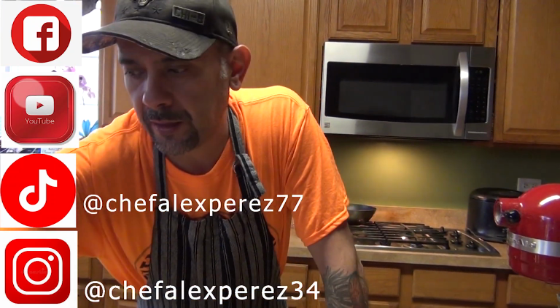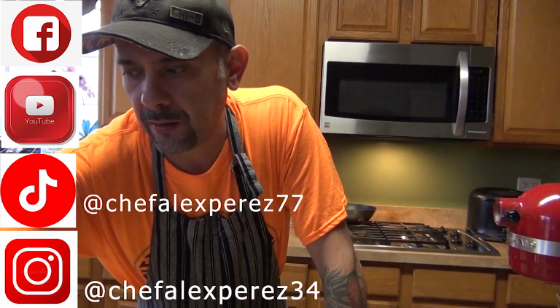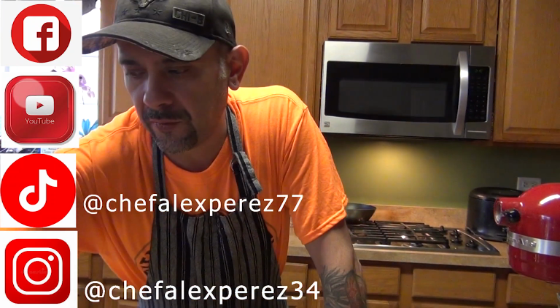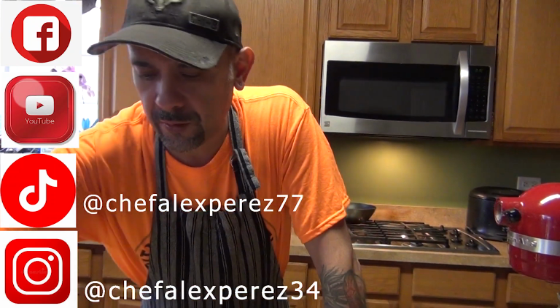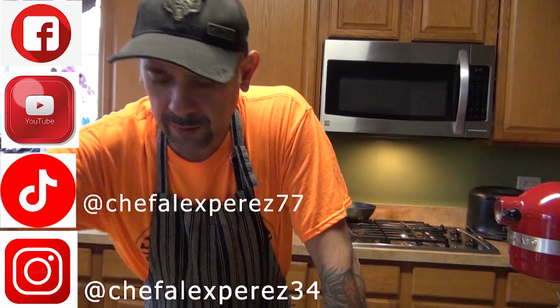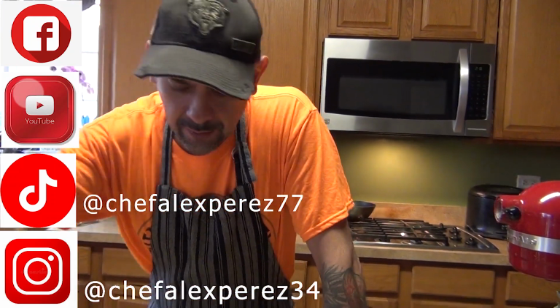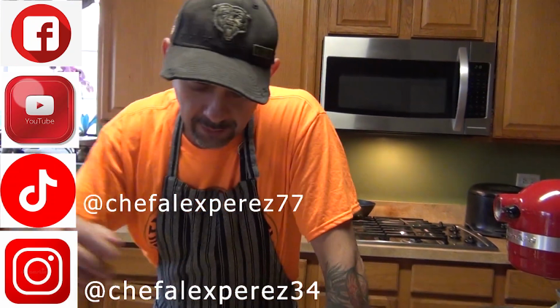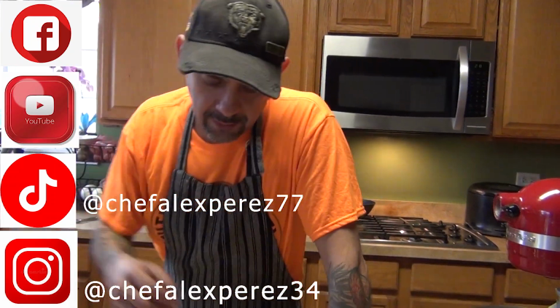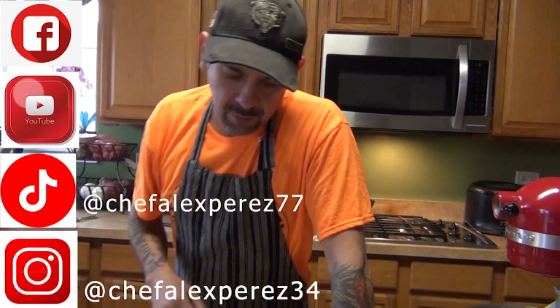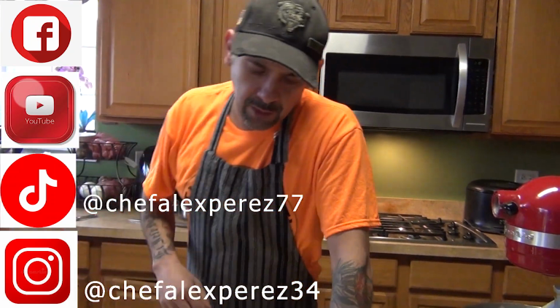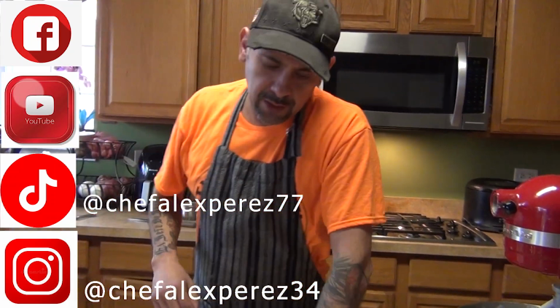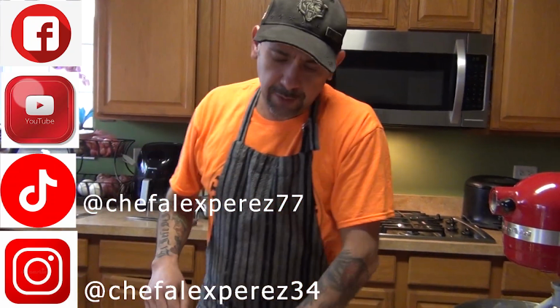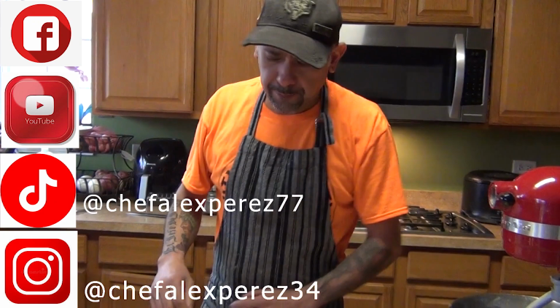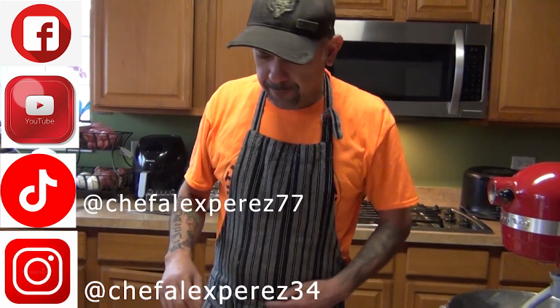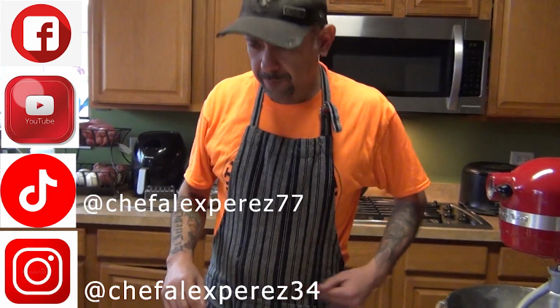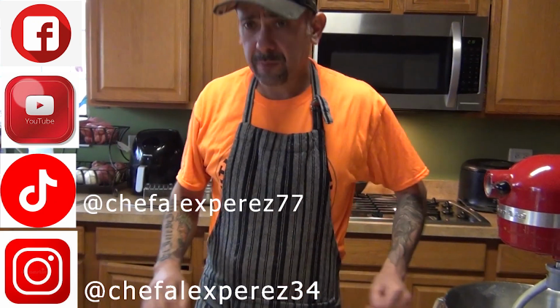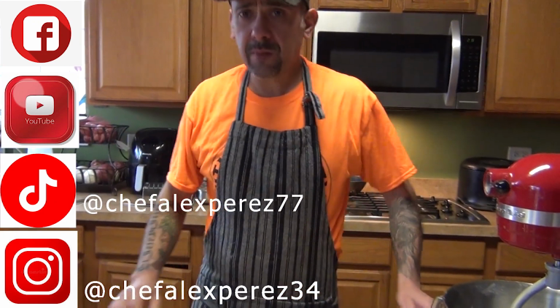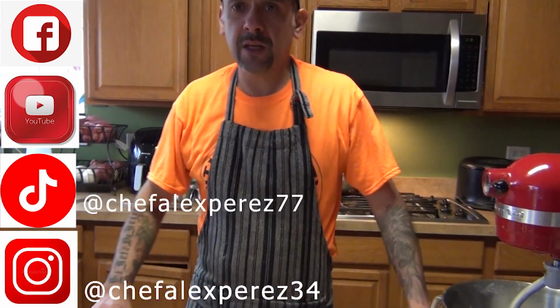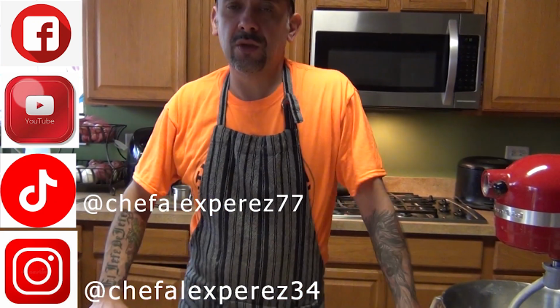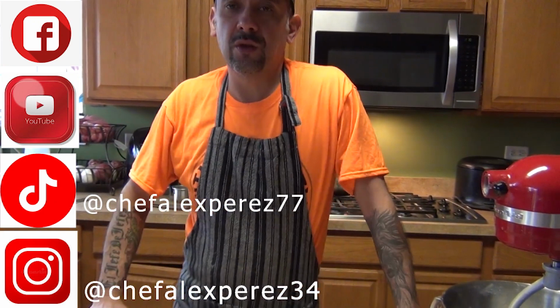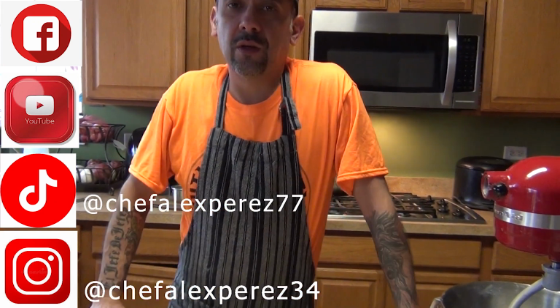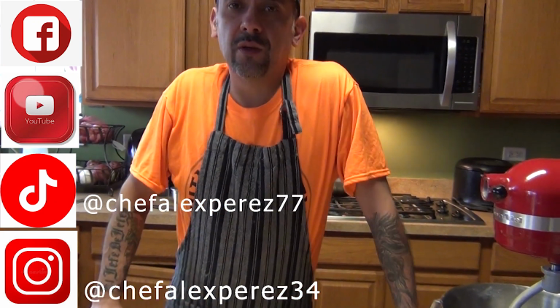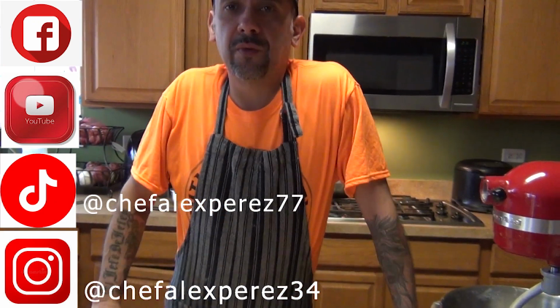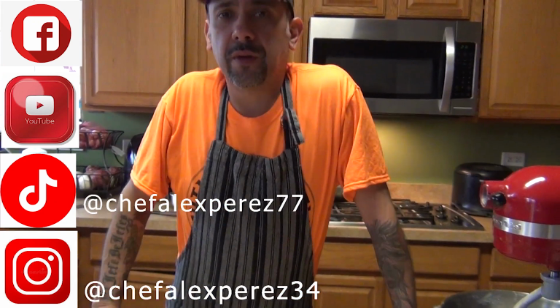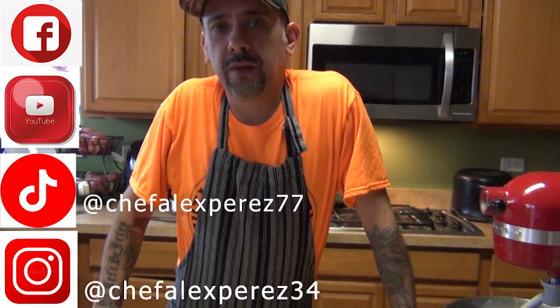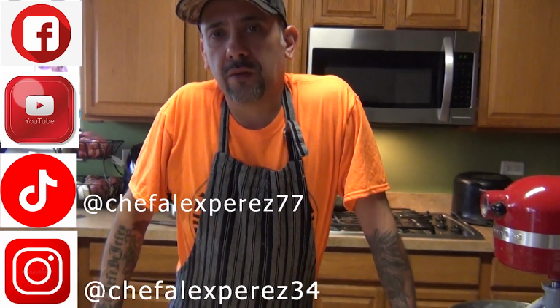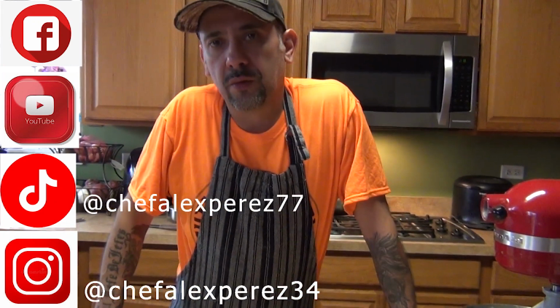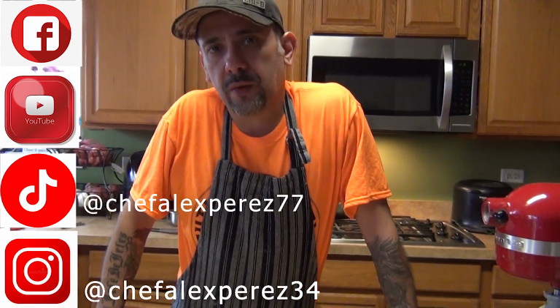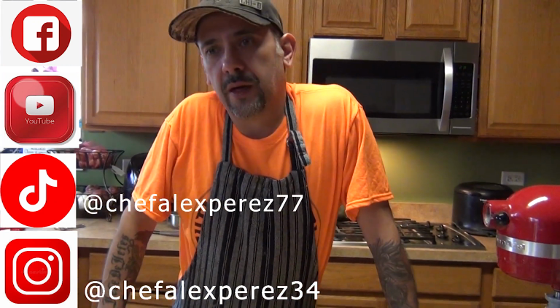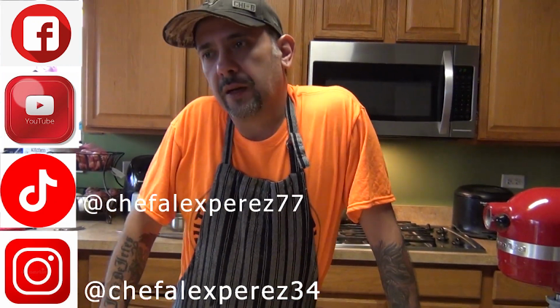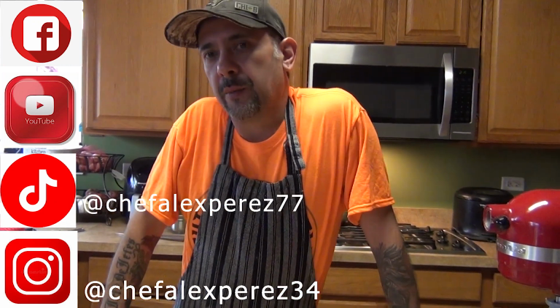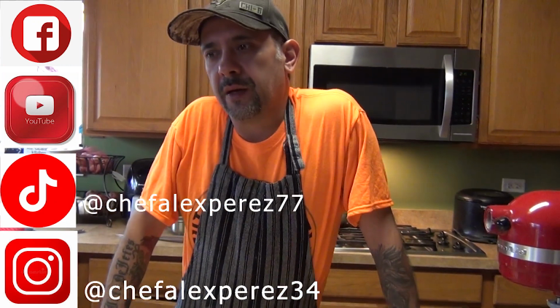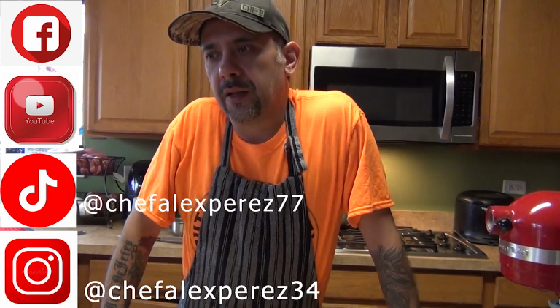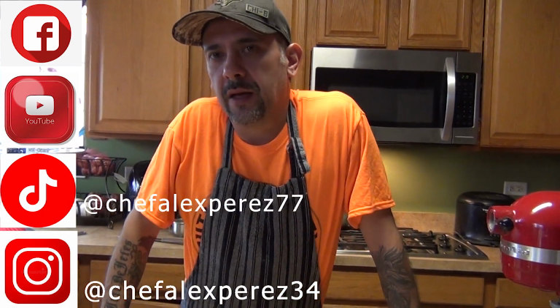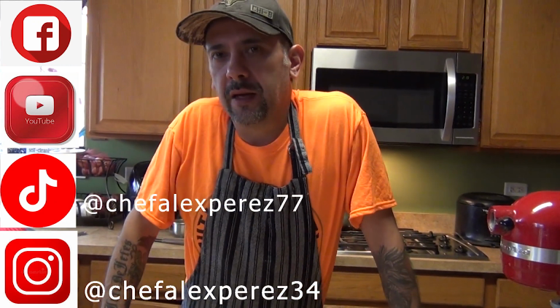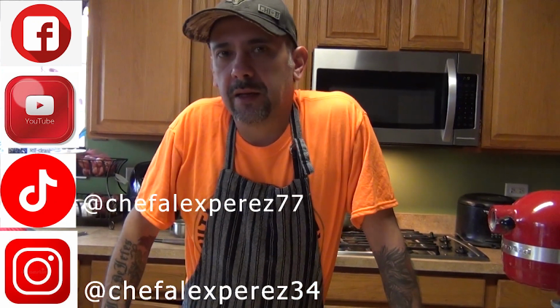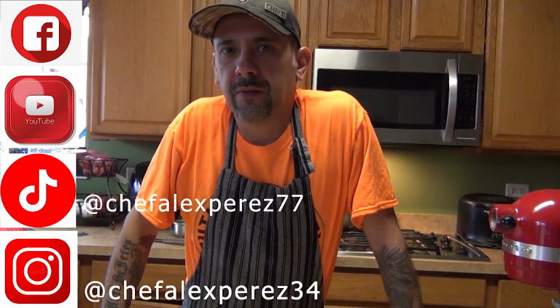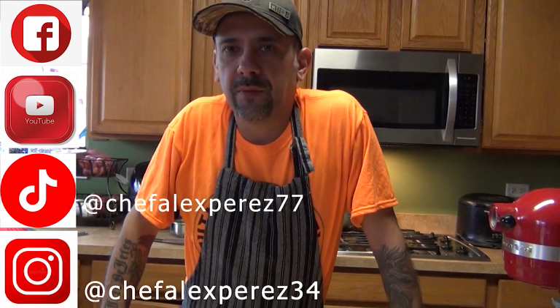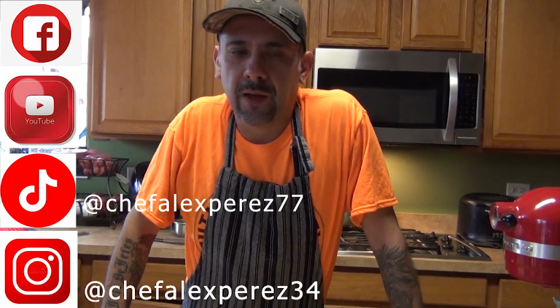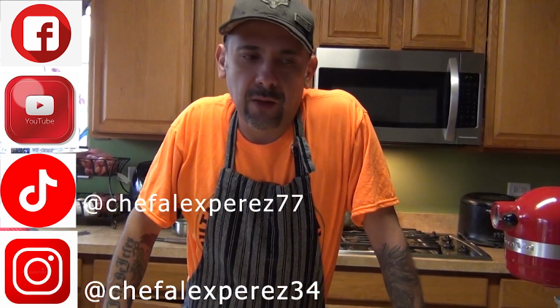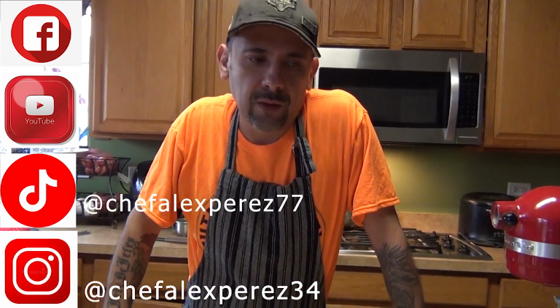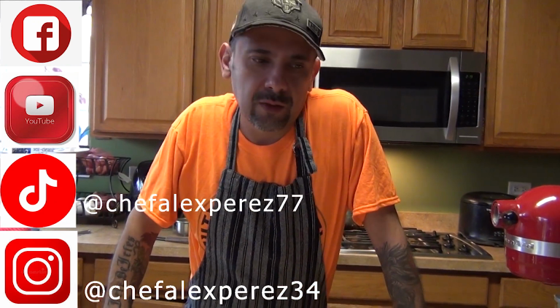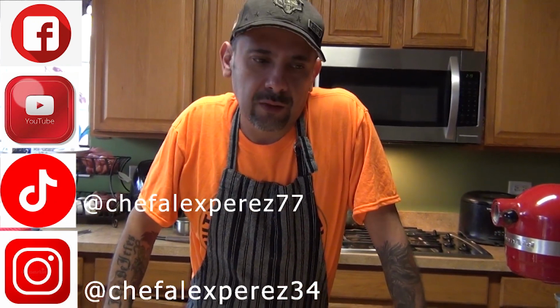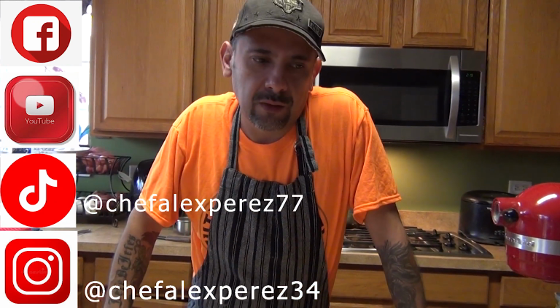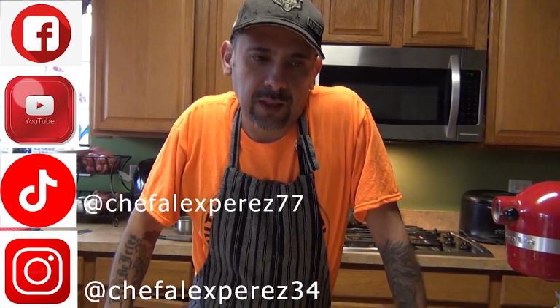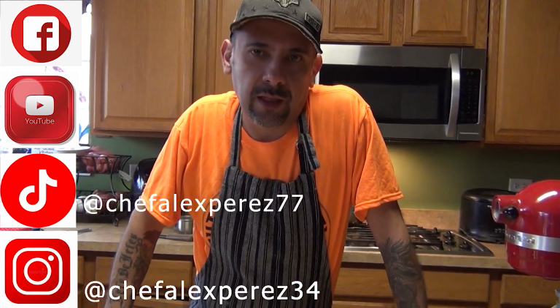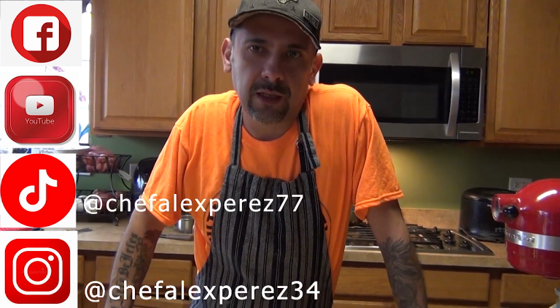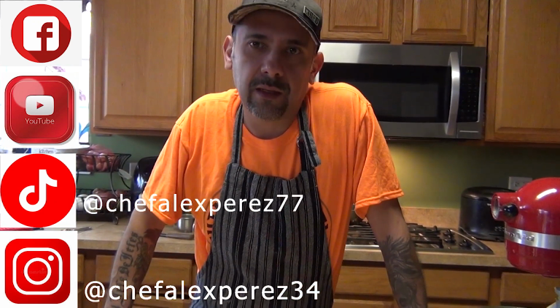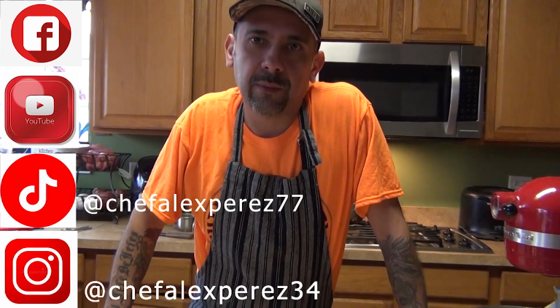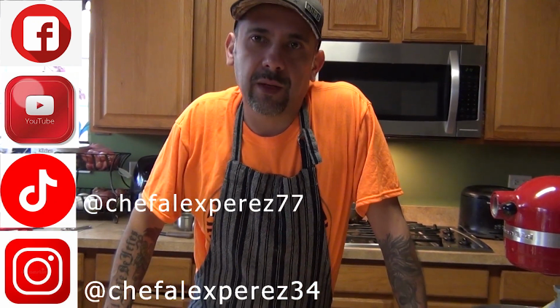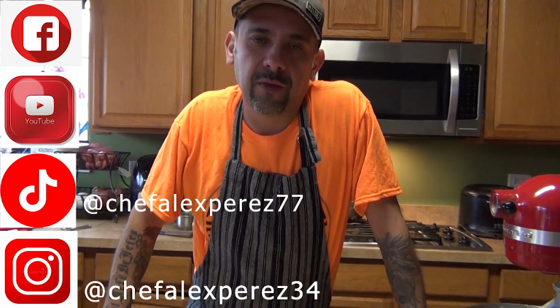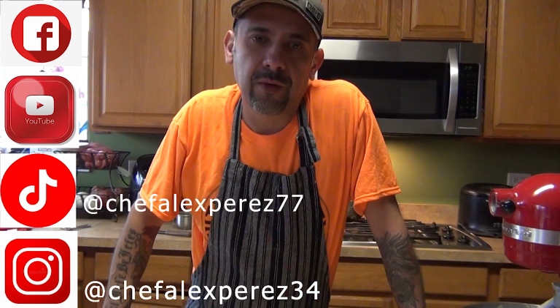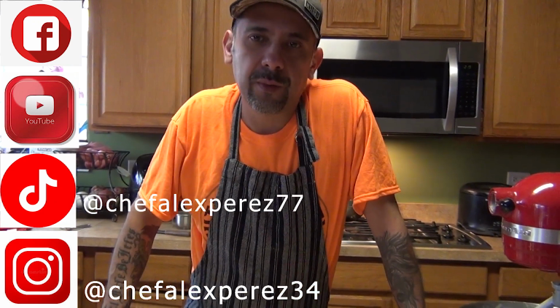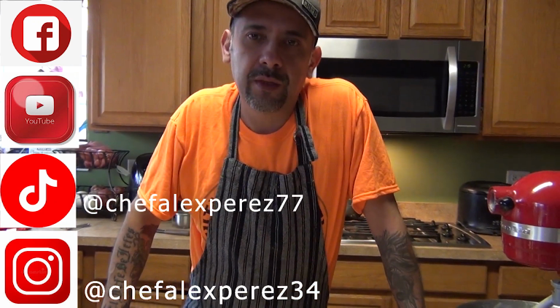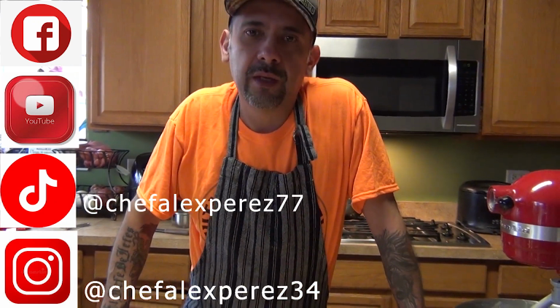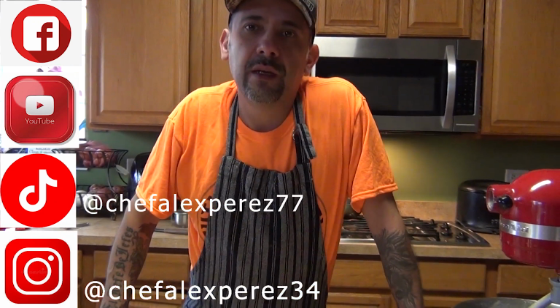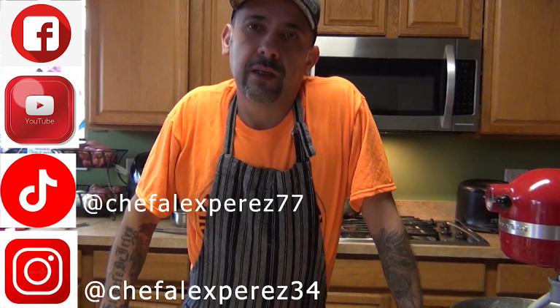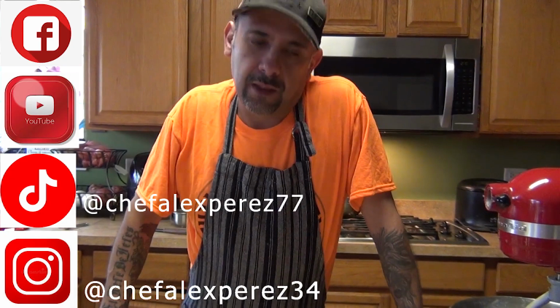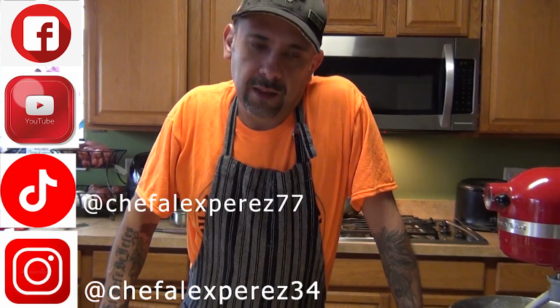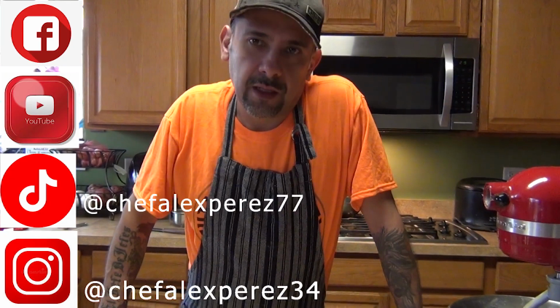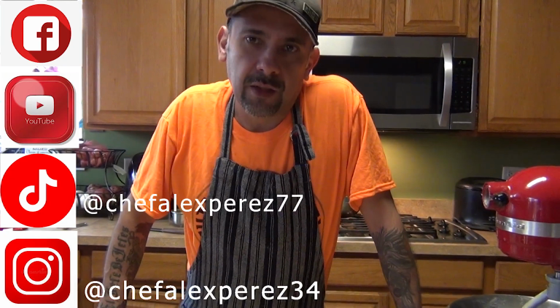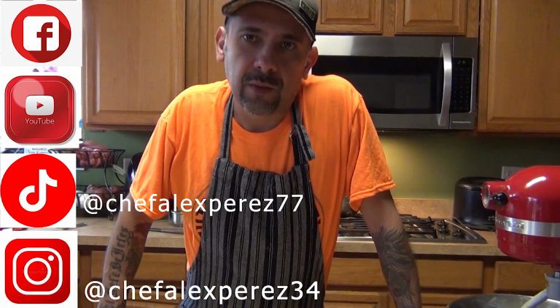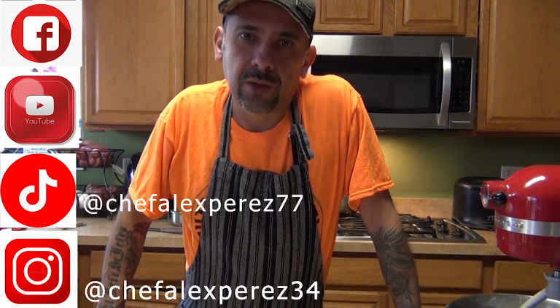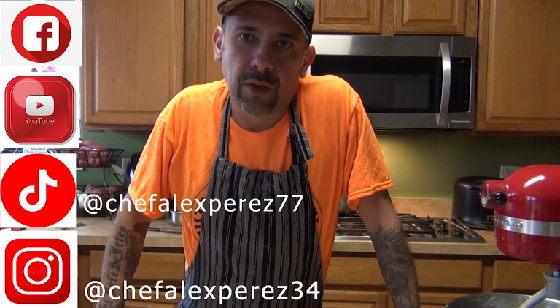Hopefully you guys liked this video. Don't forget to subscribe, comment, and like, and follow us on all the platforms. Thank you, enjoy!